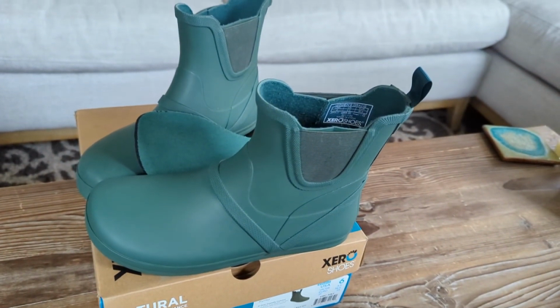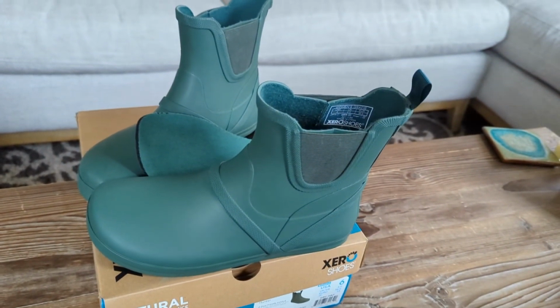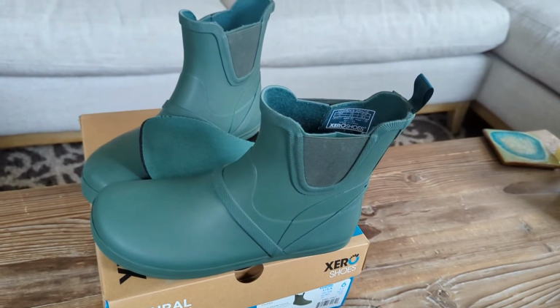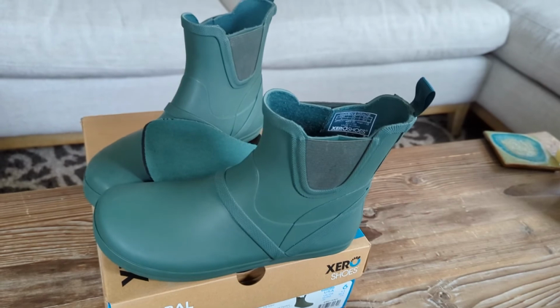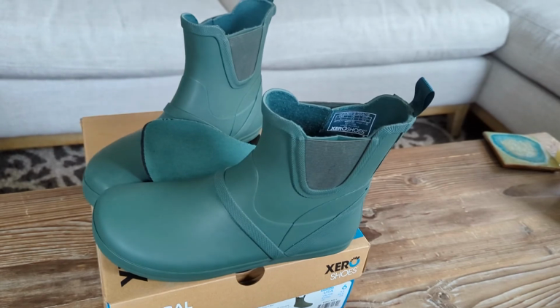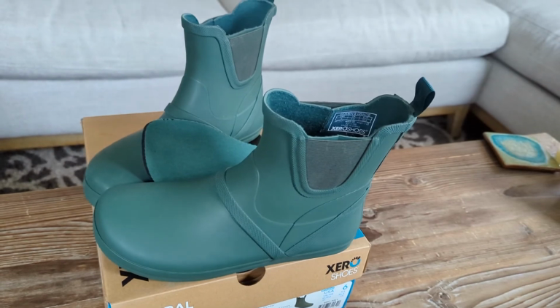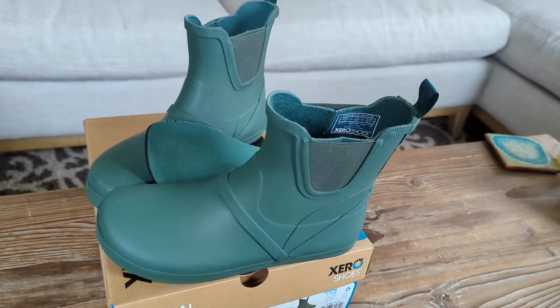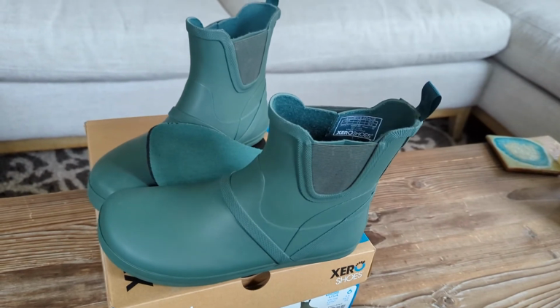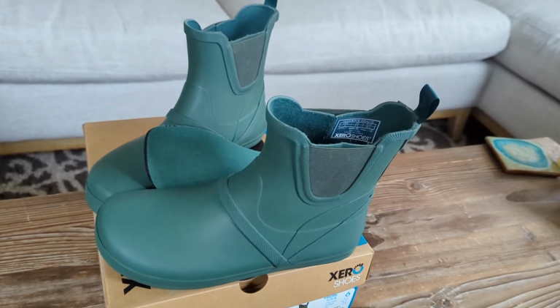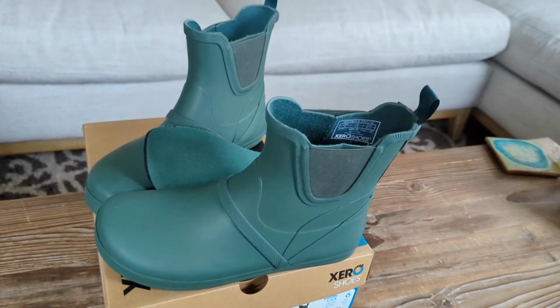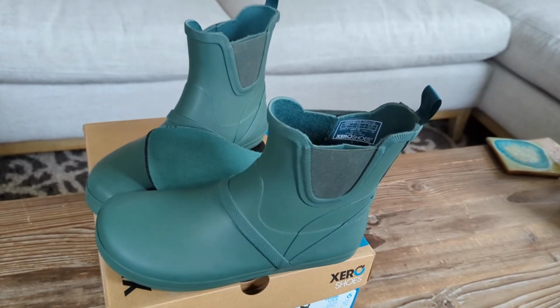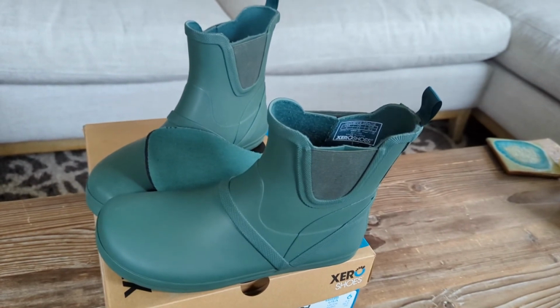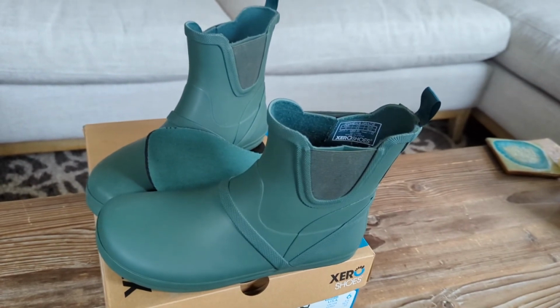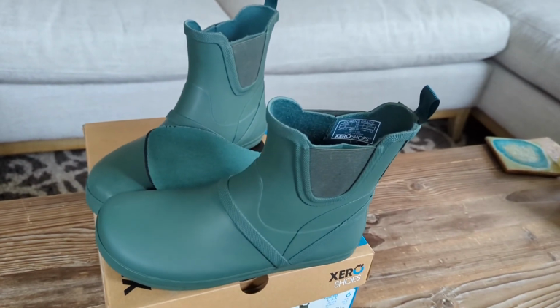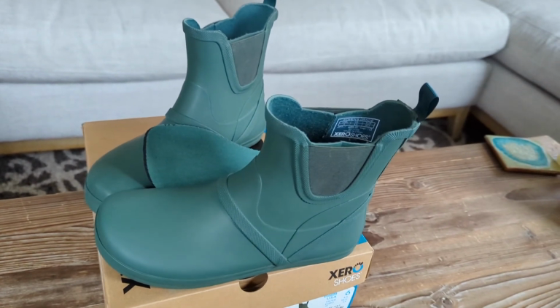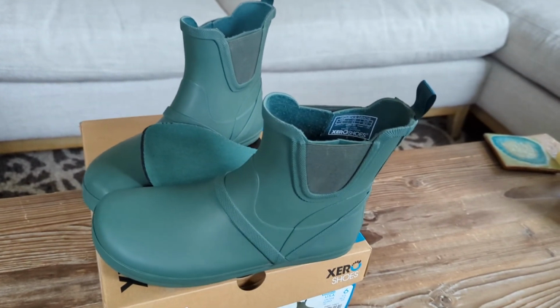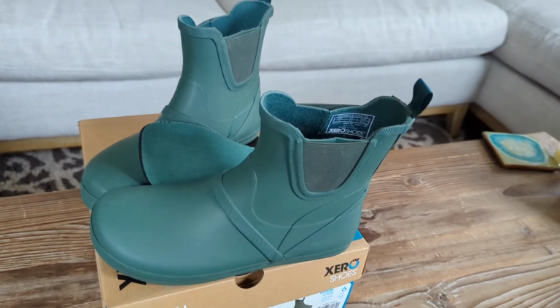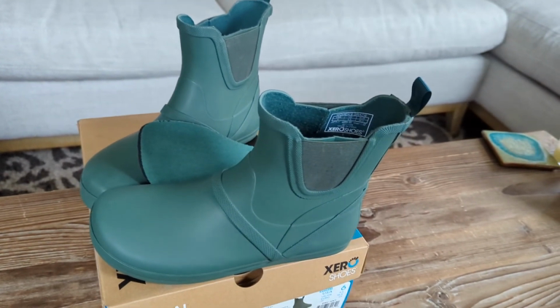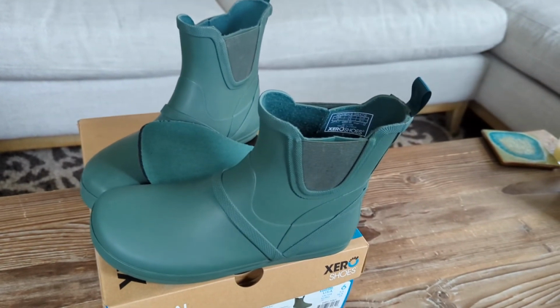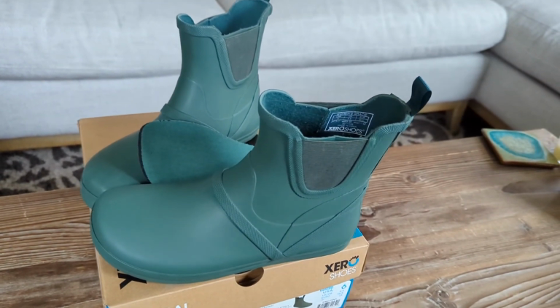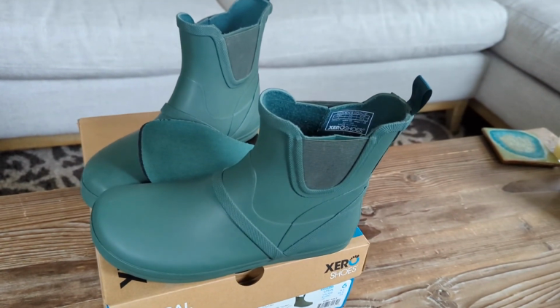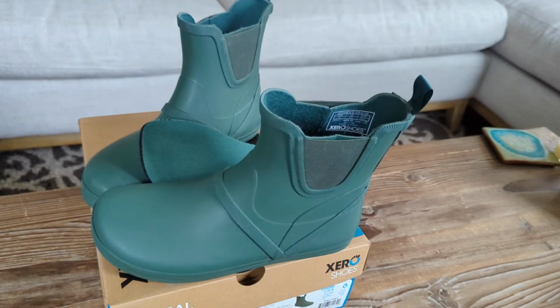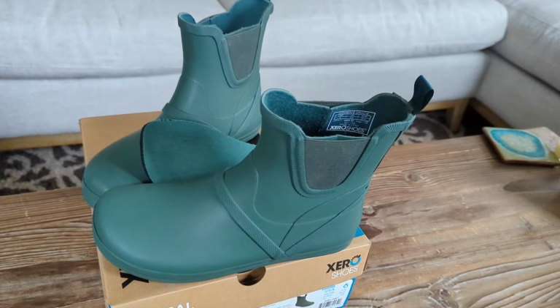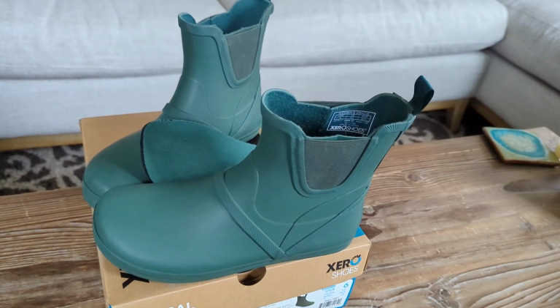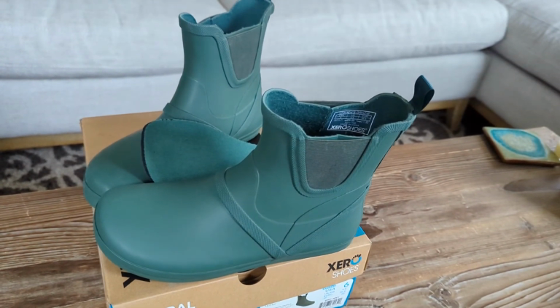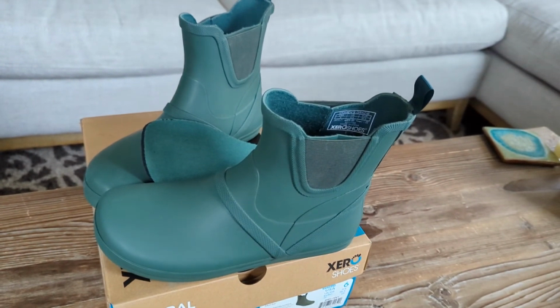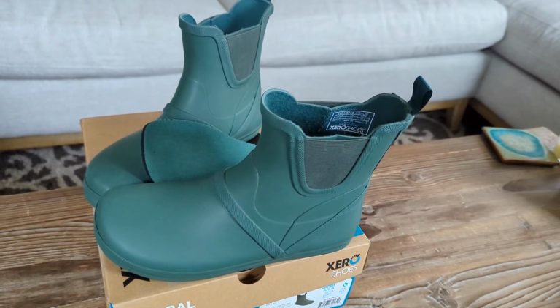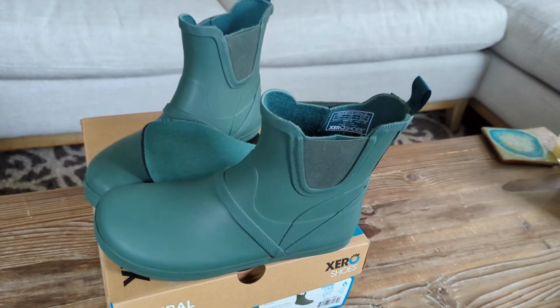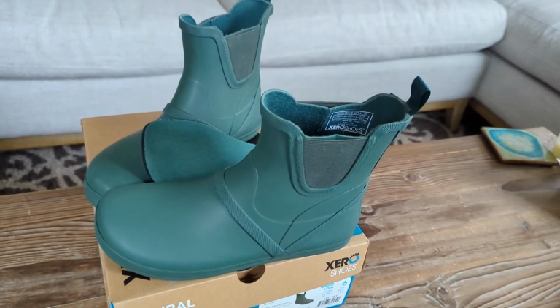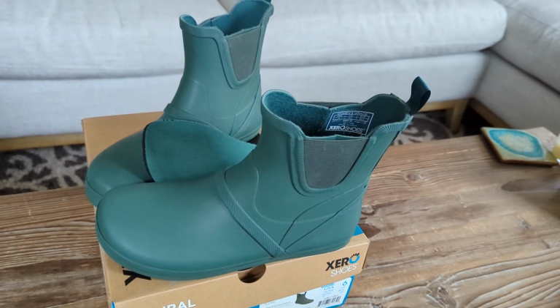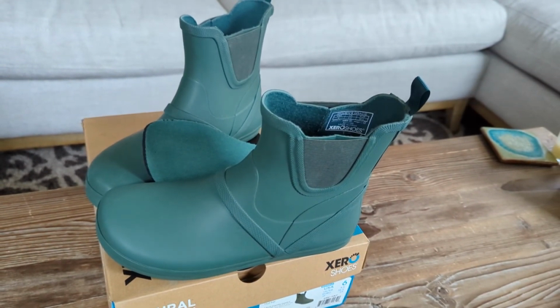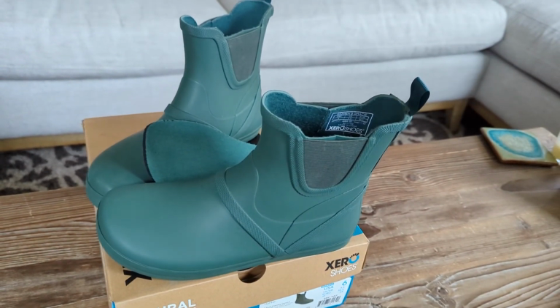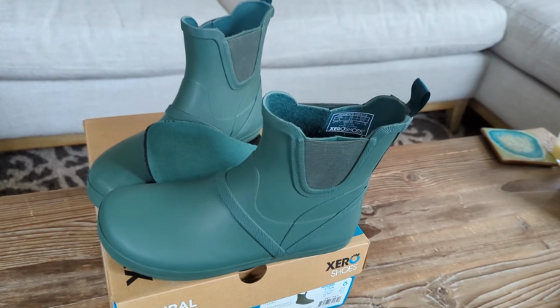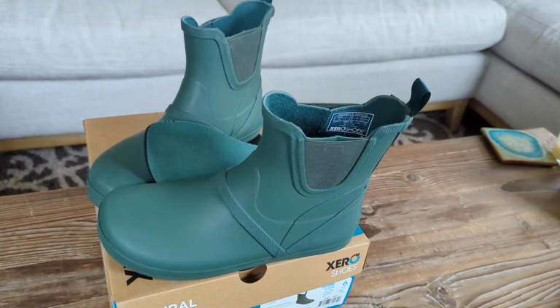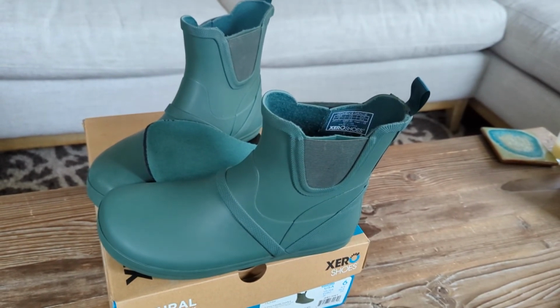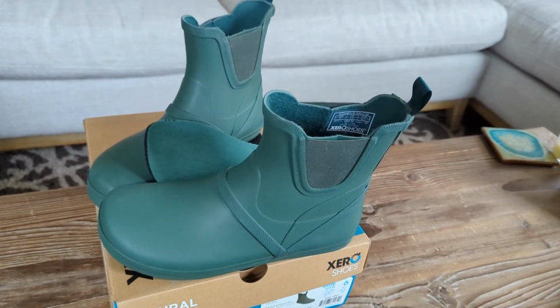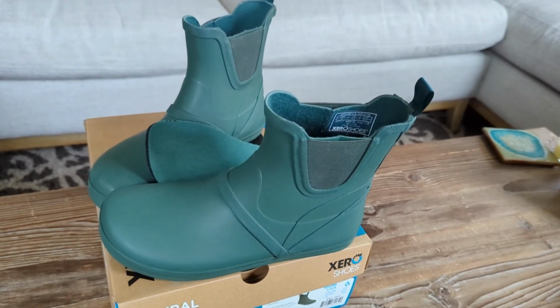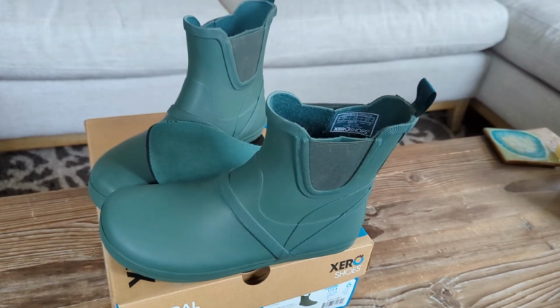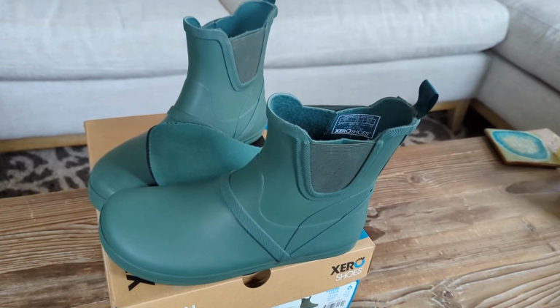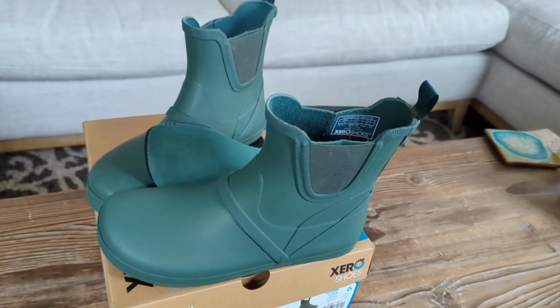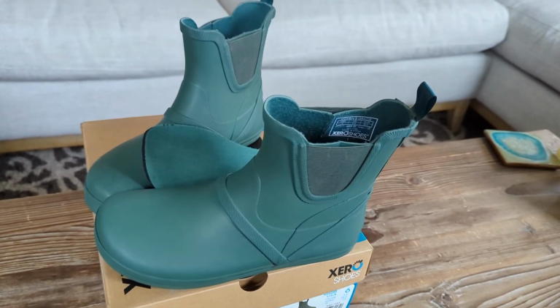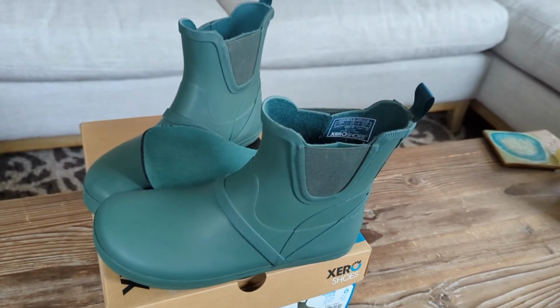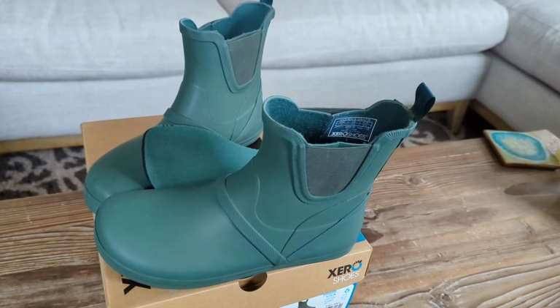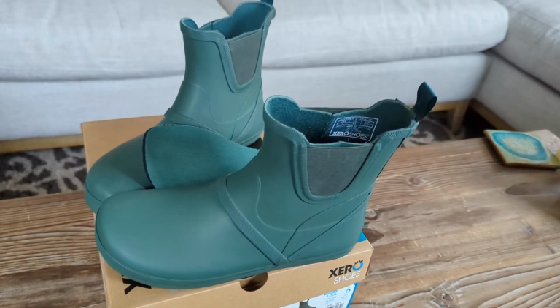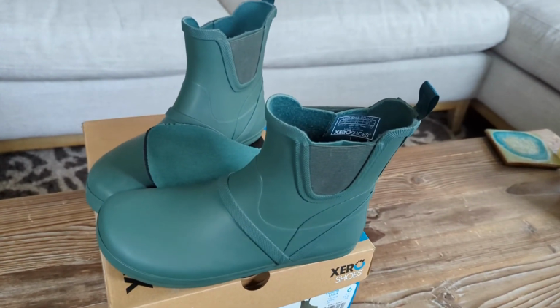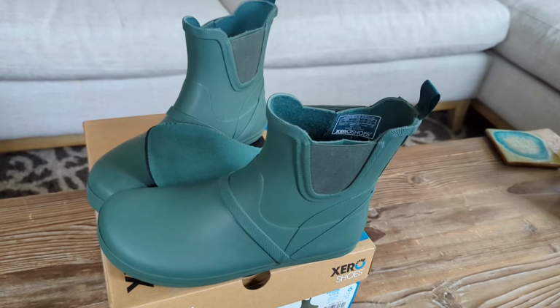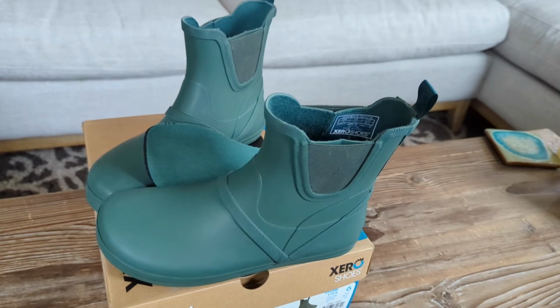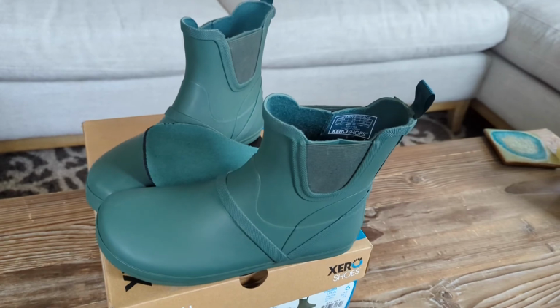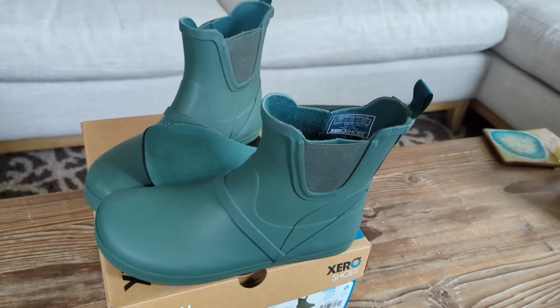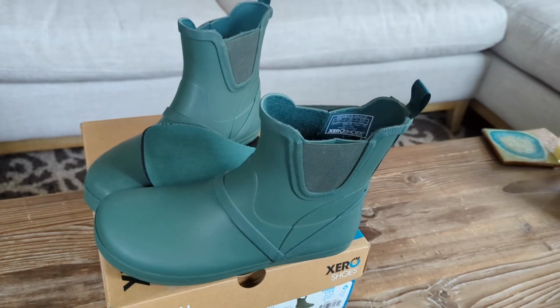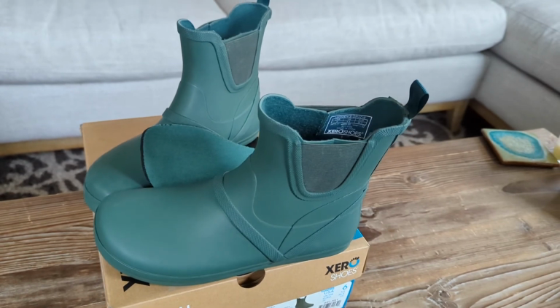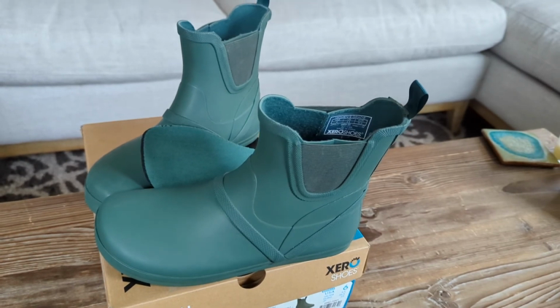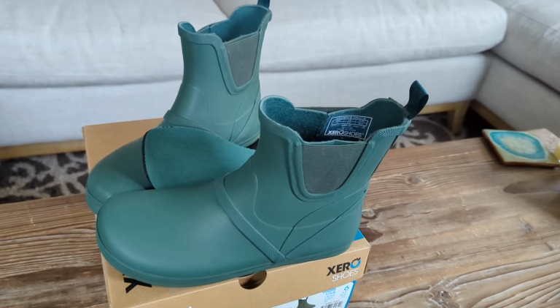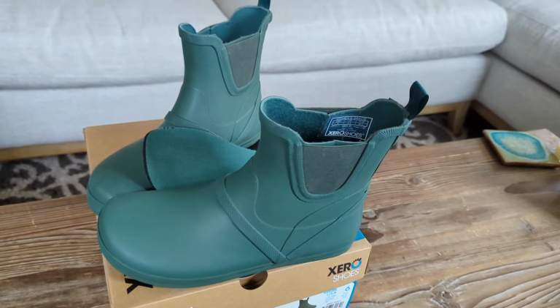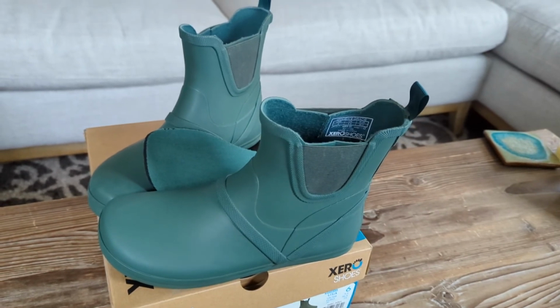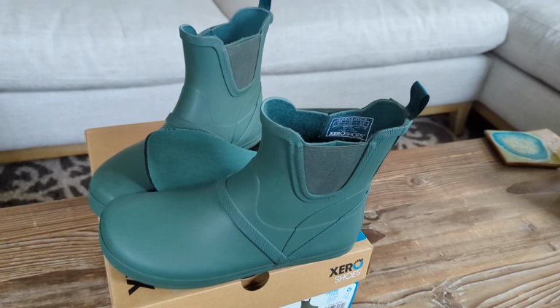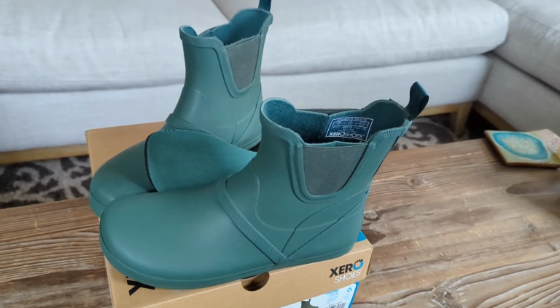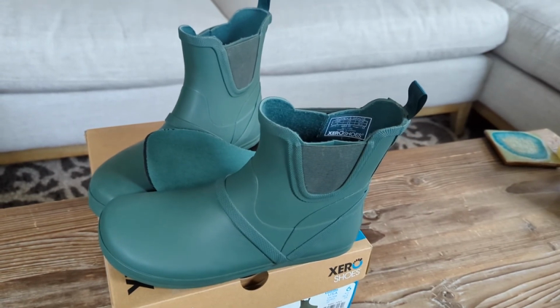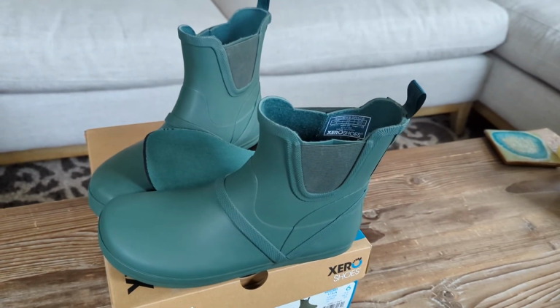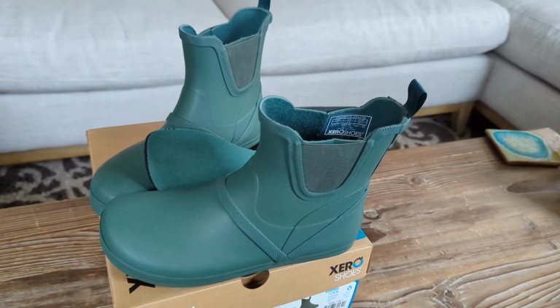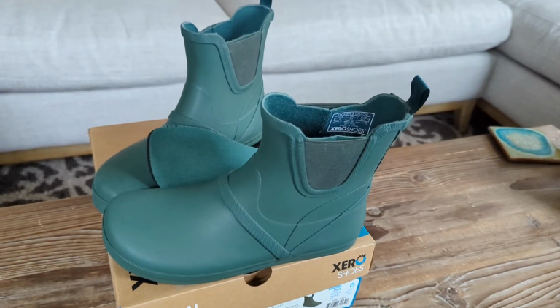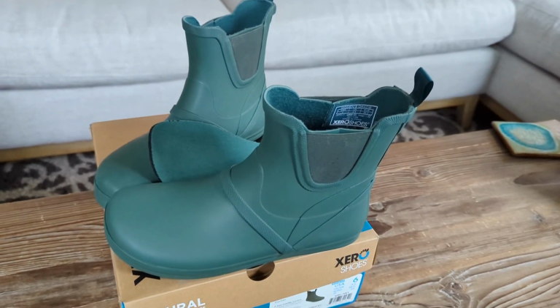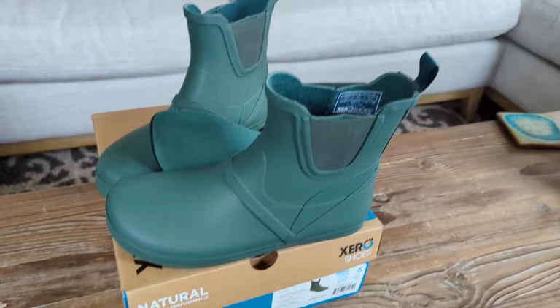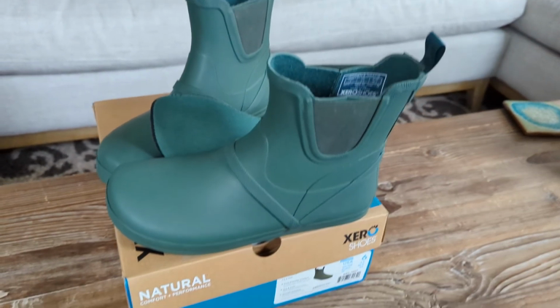I do a lot of dog walking, so these will come very much in handy when I still have to do some long walking outside on those rainy days.